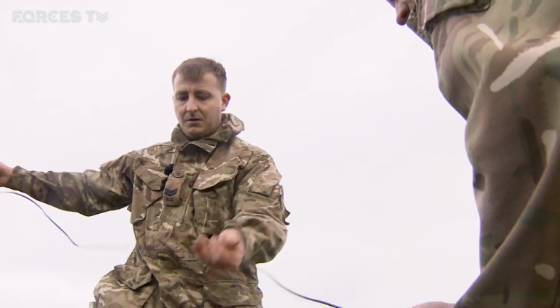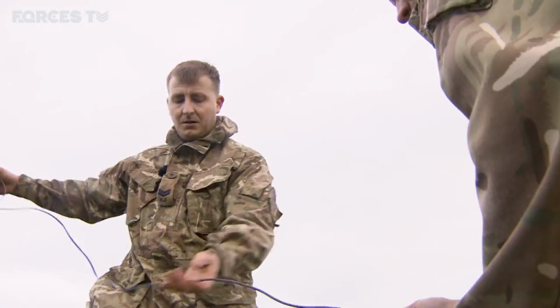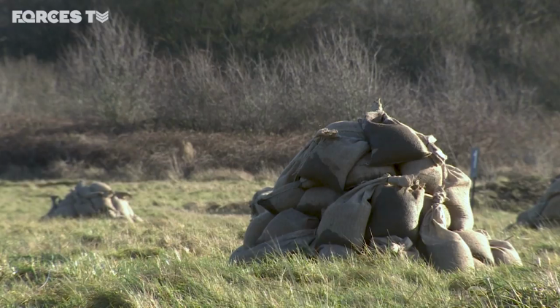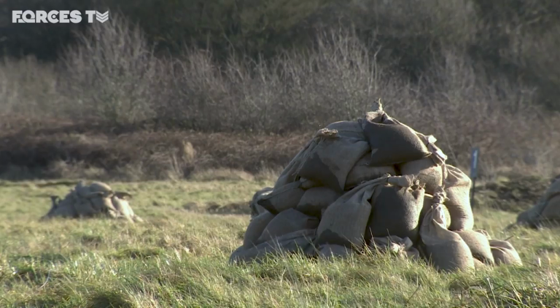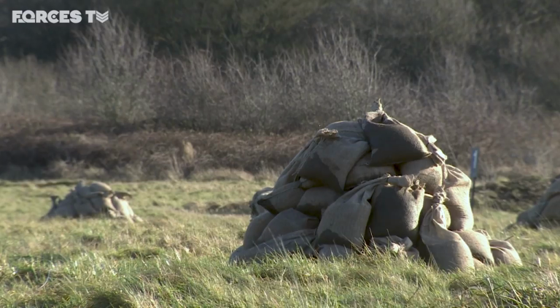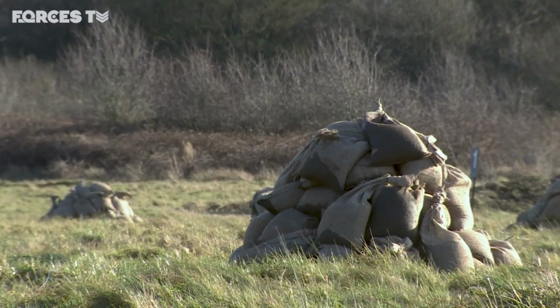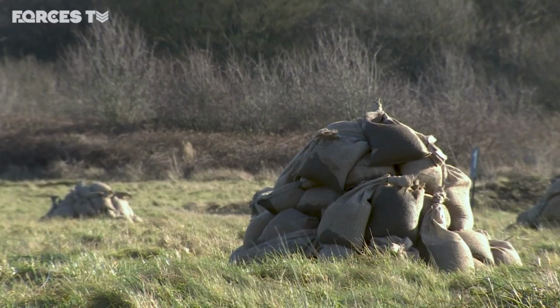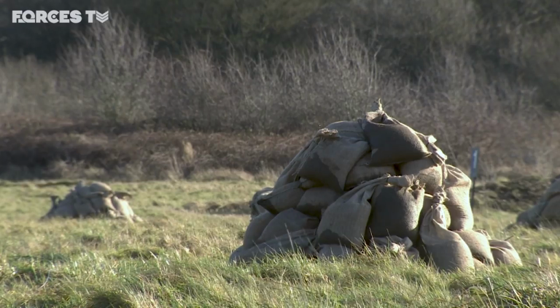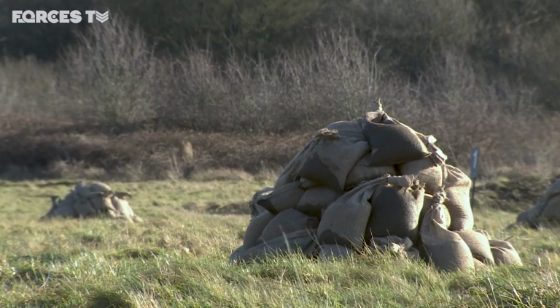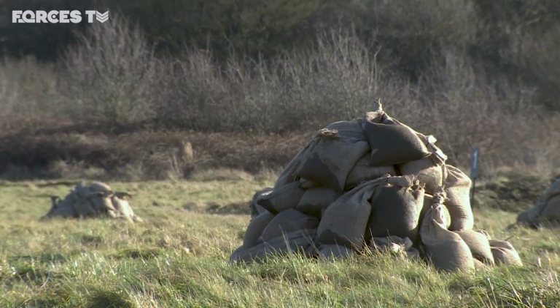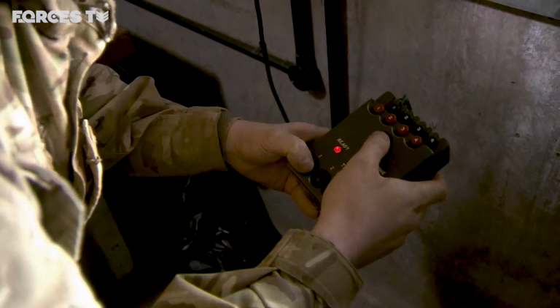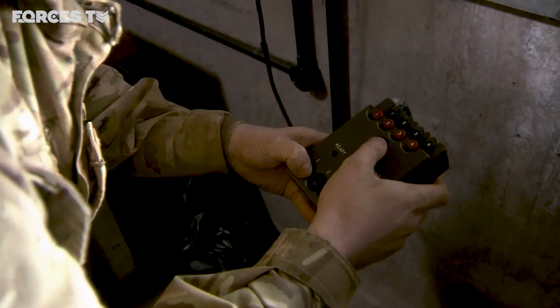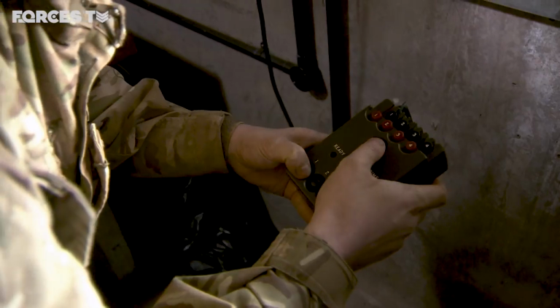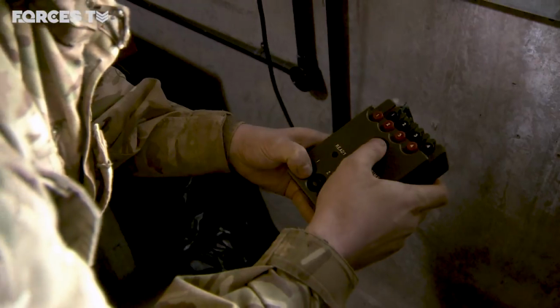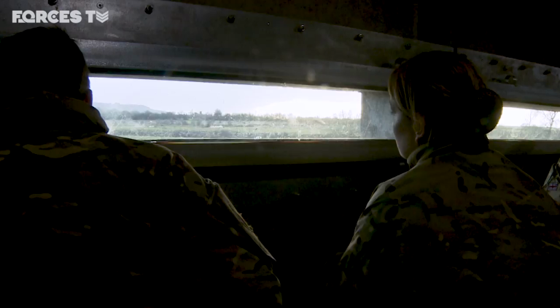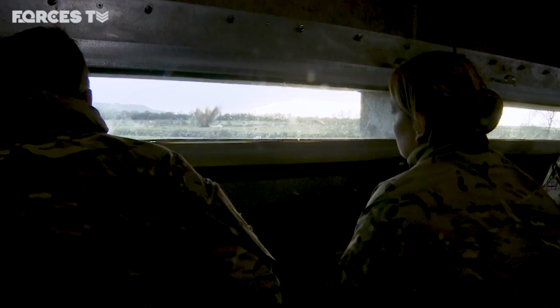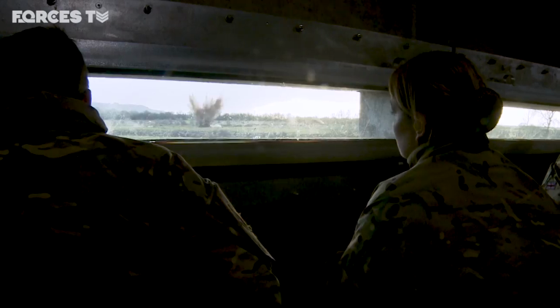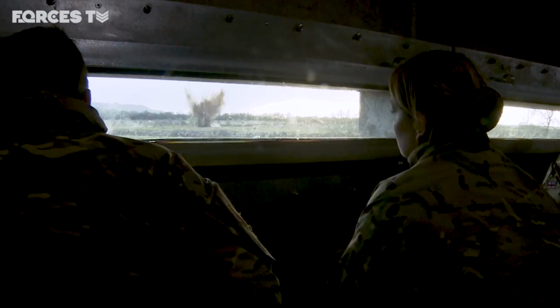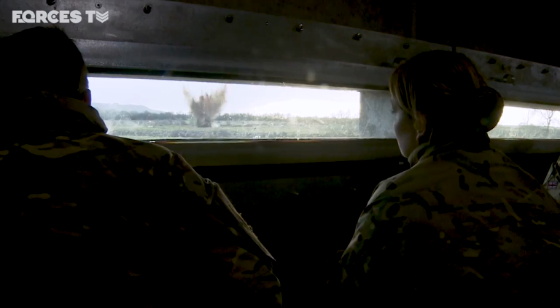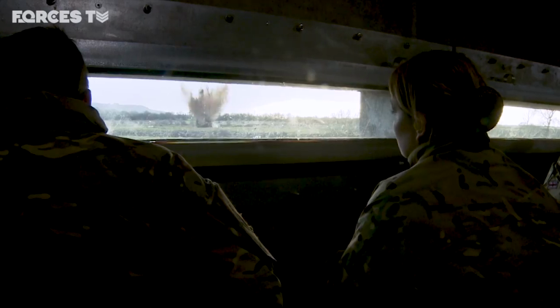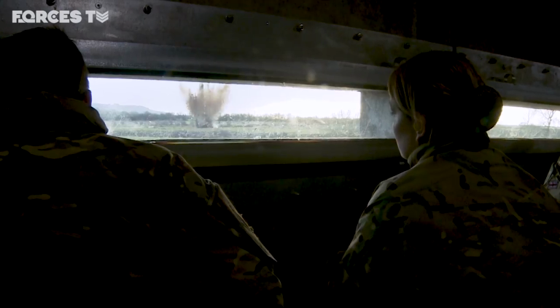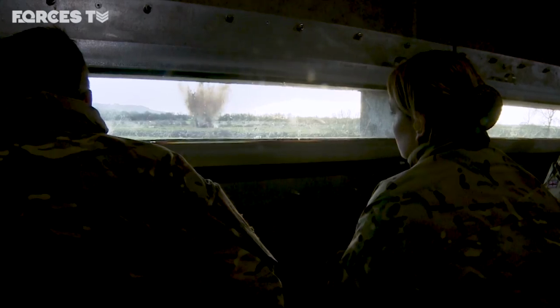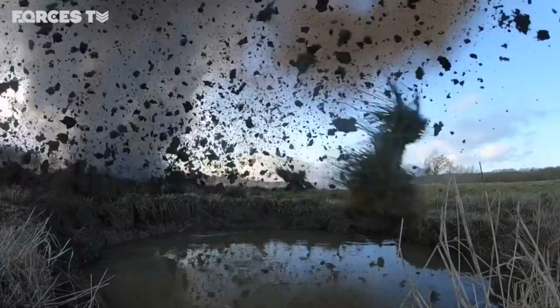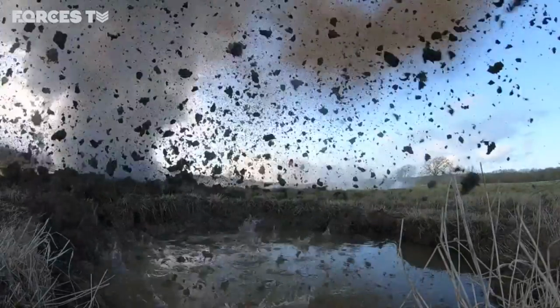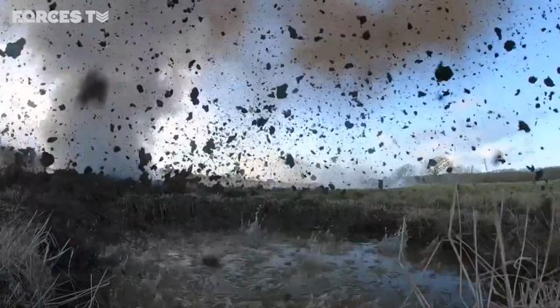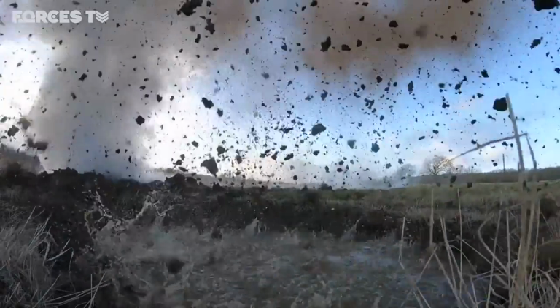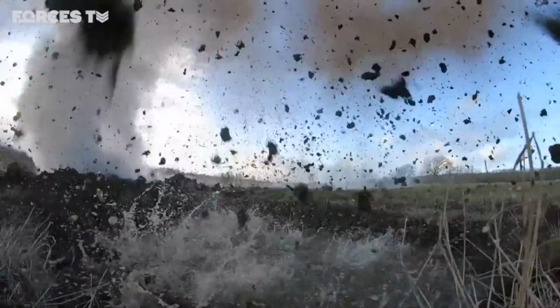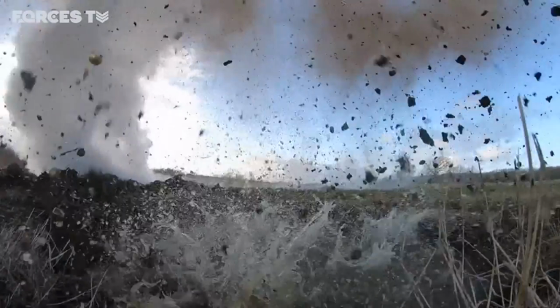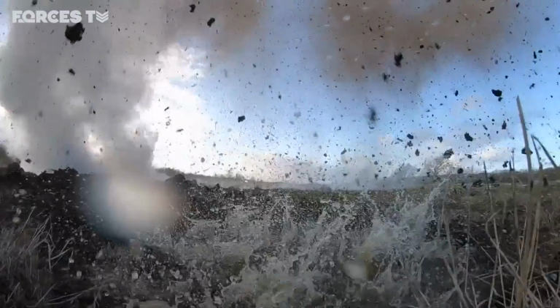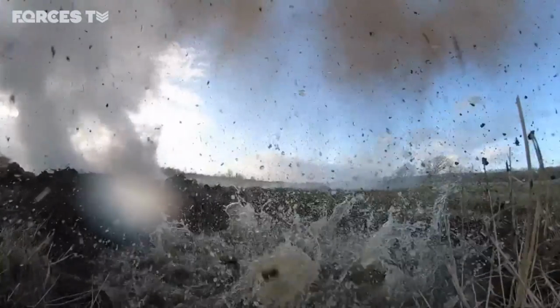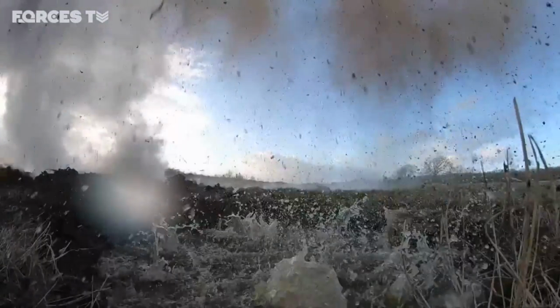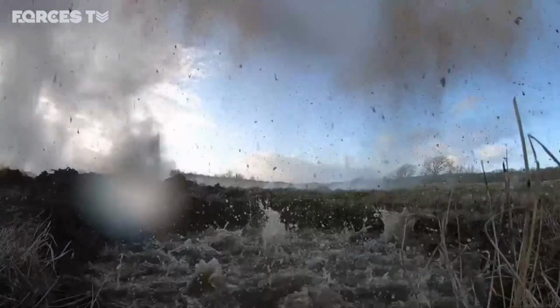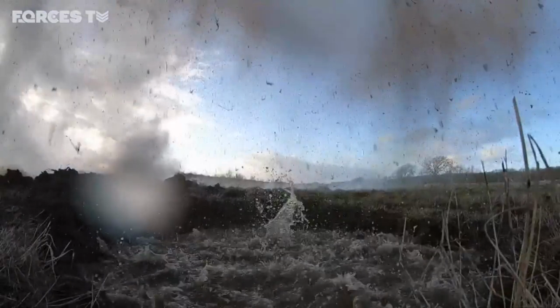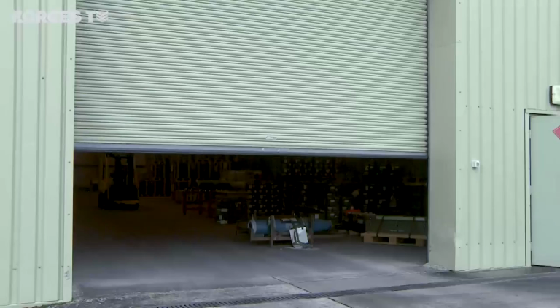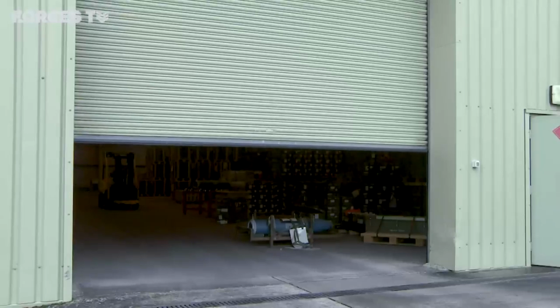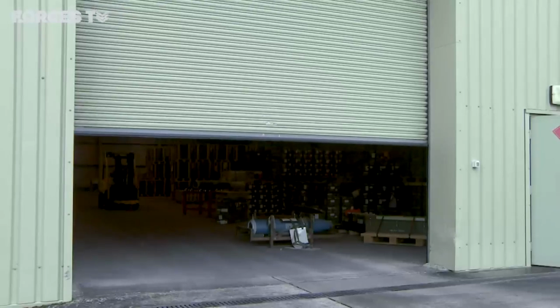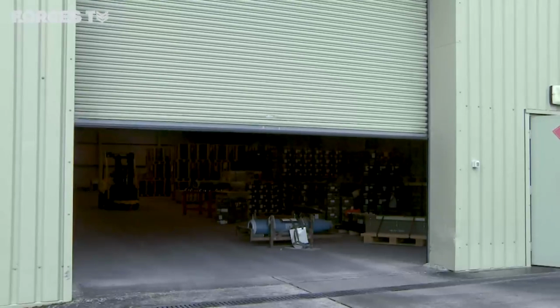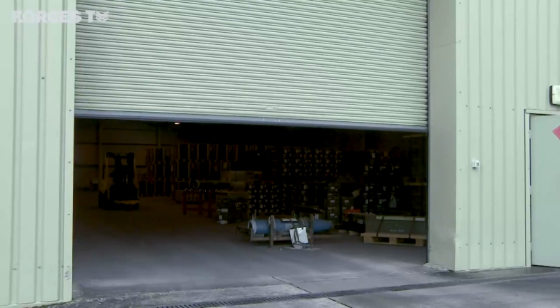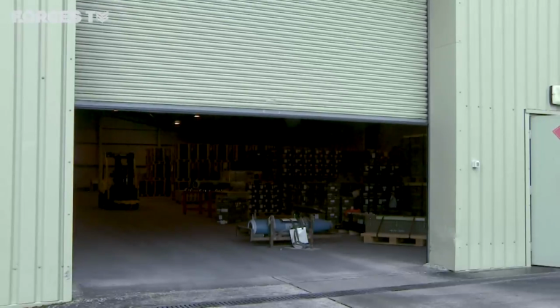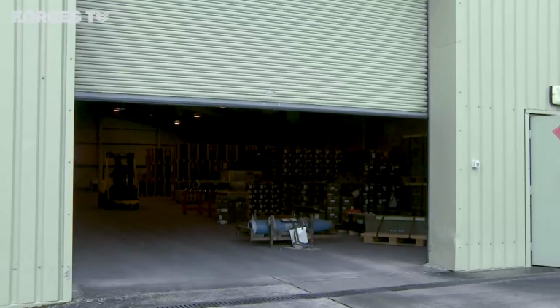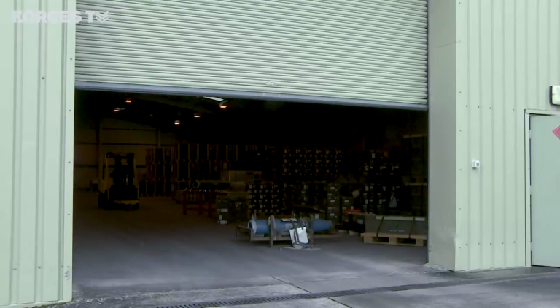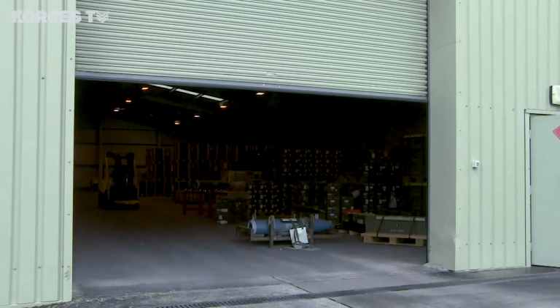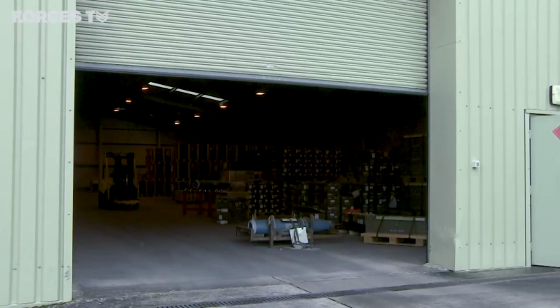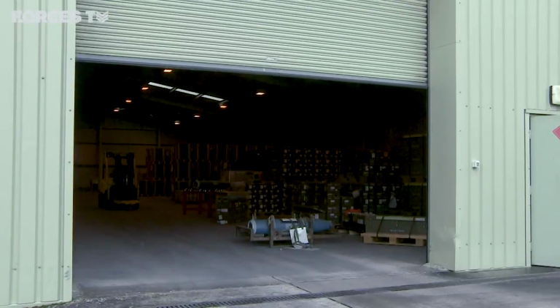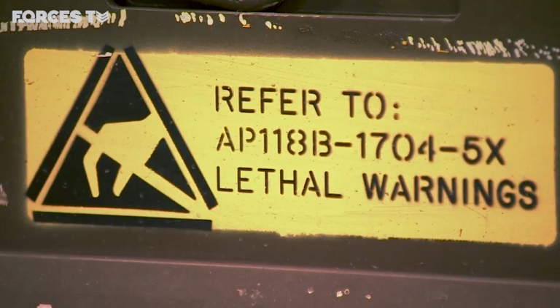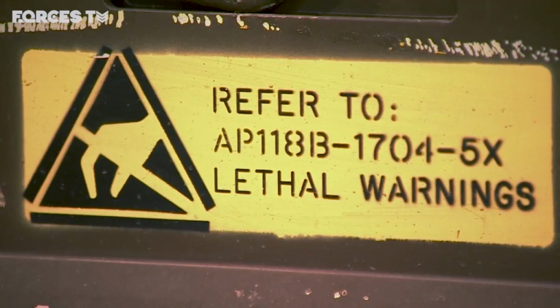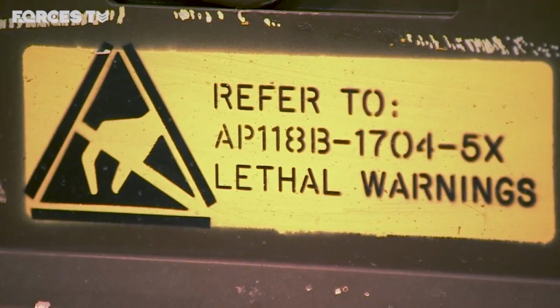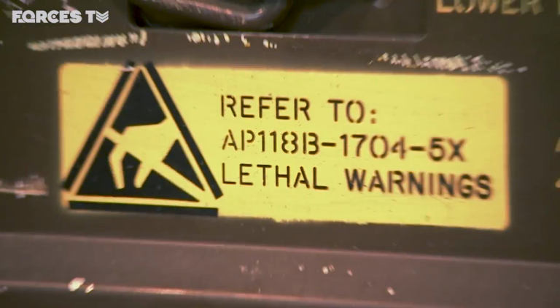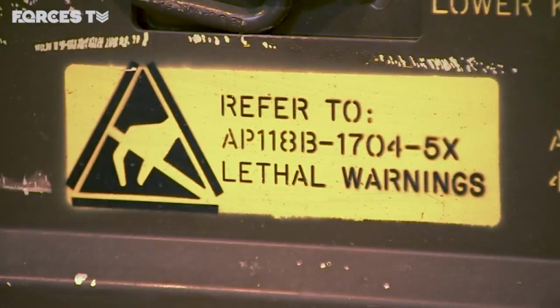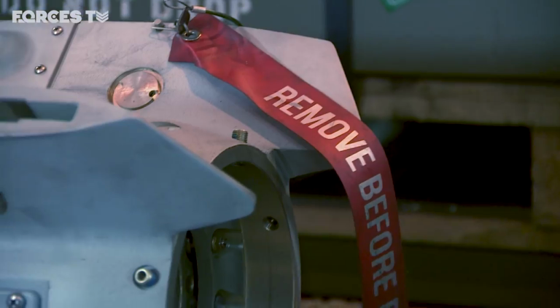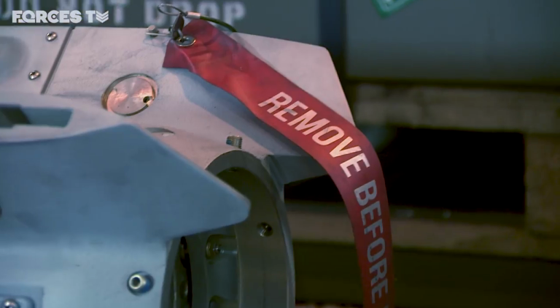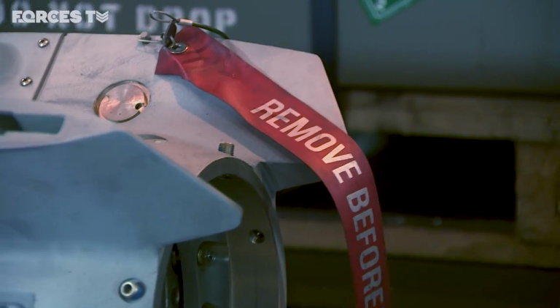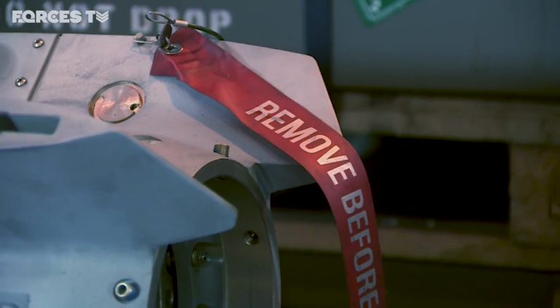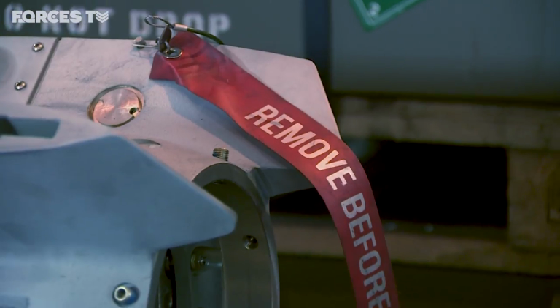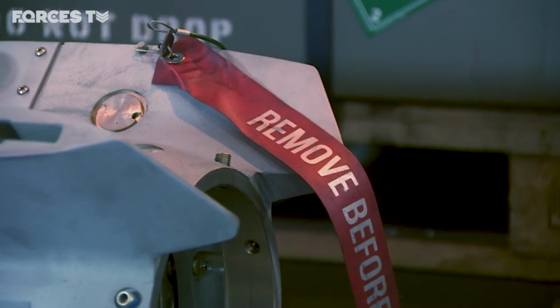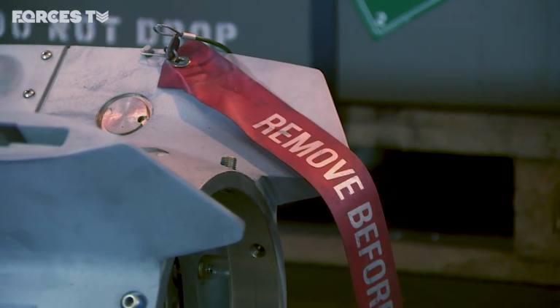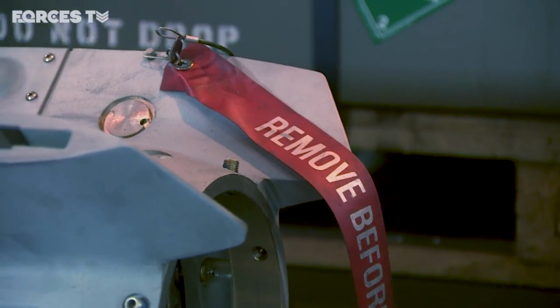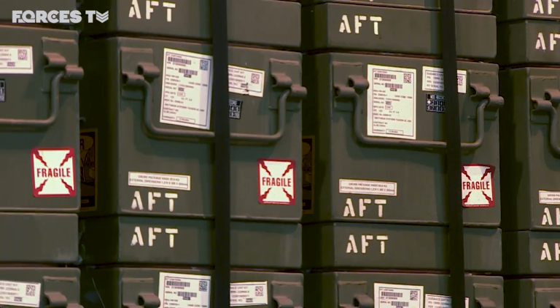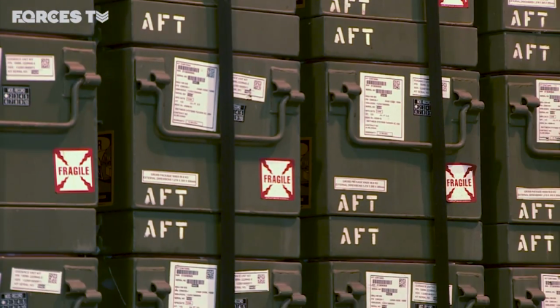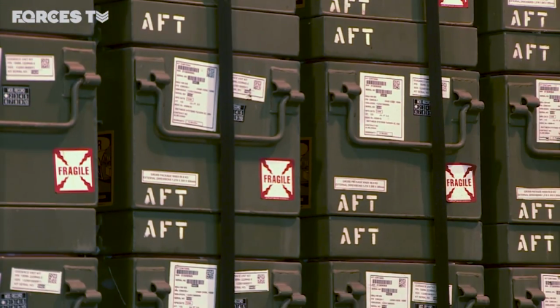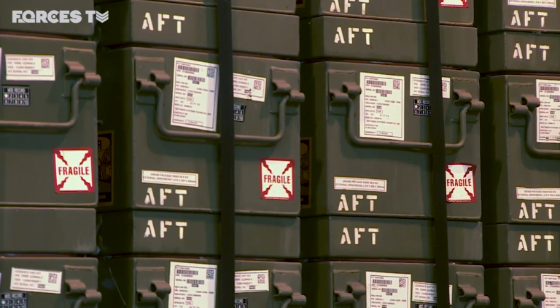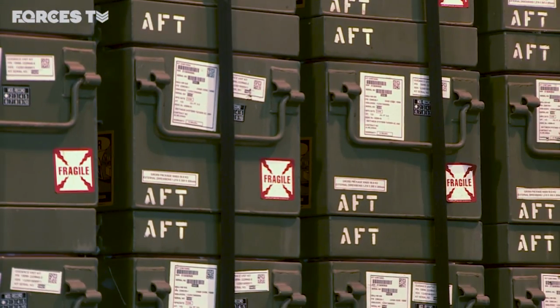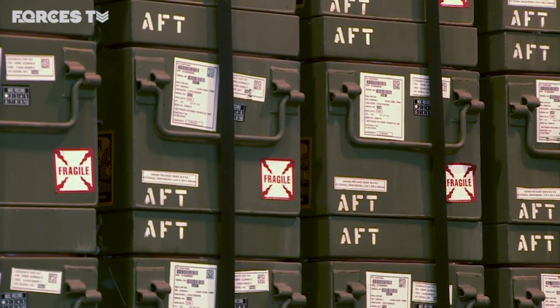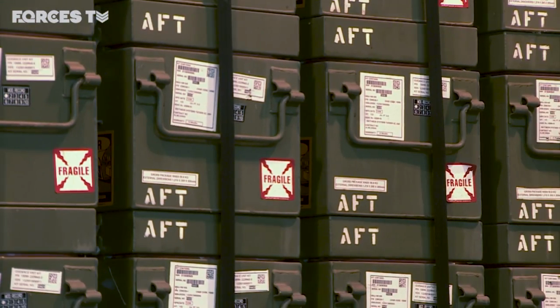Standby. Firing. It is the largest ammunition depot in Western Europe.